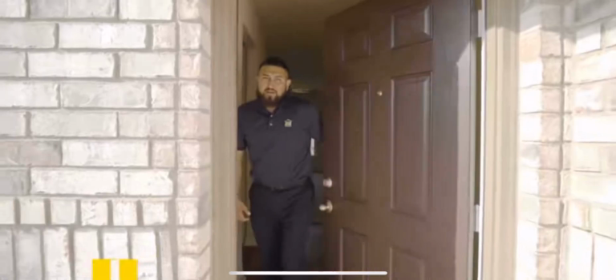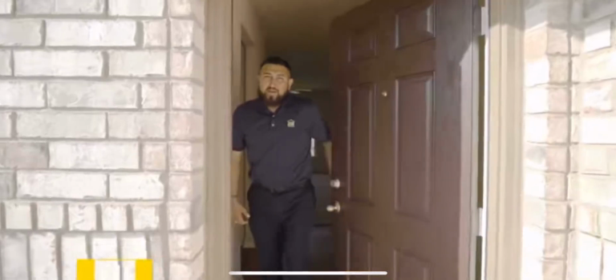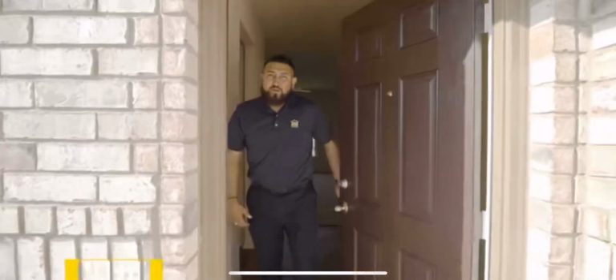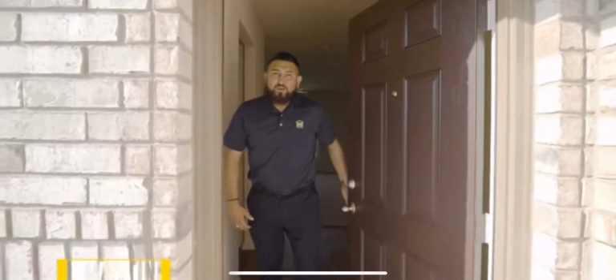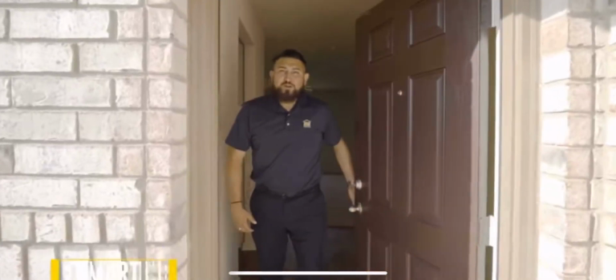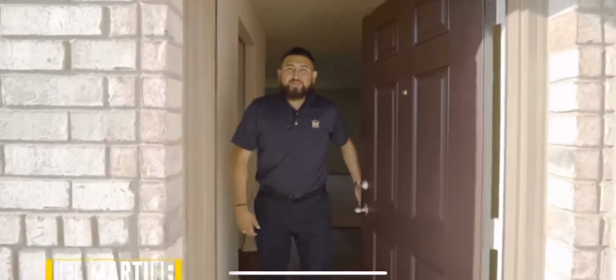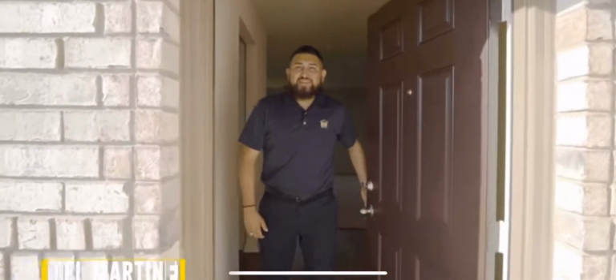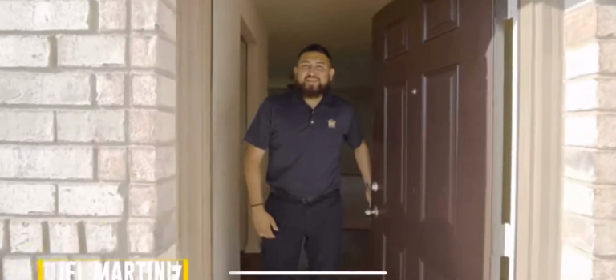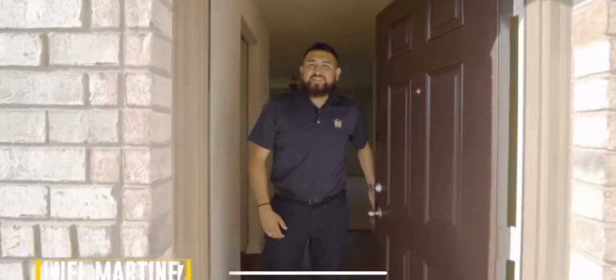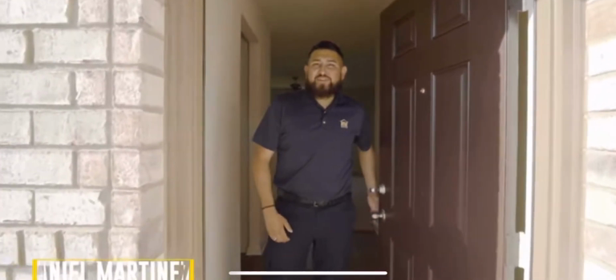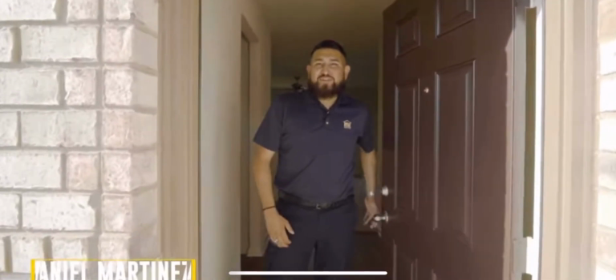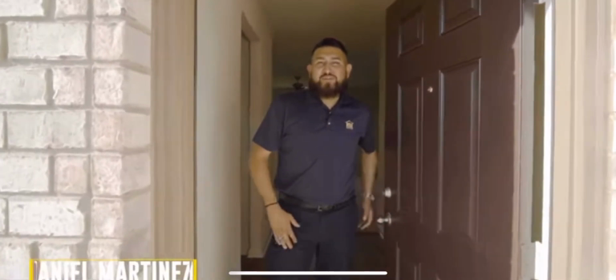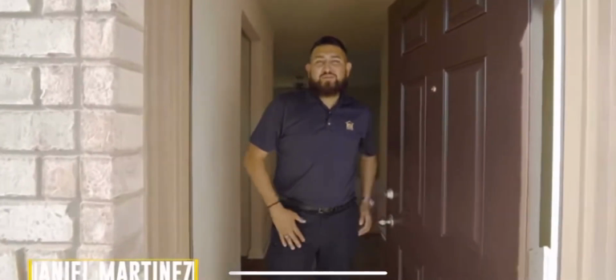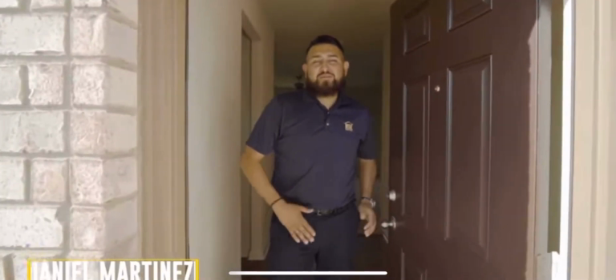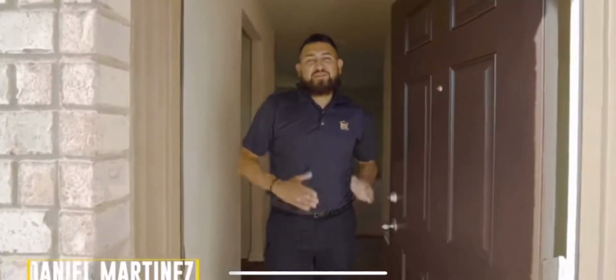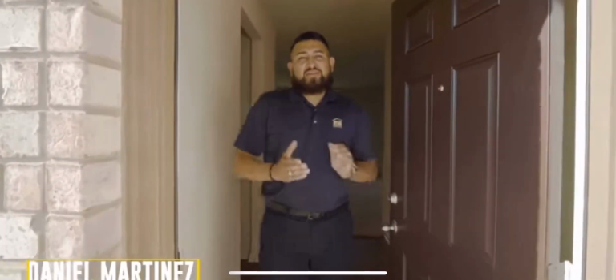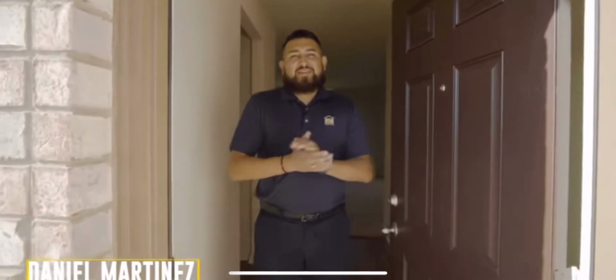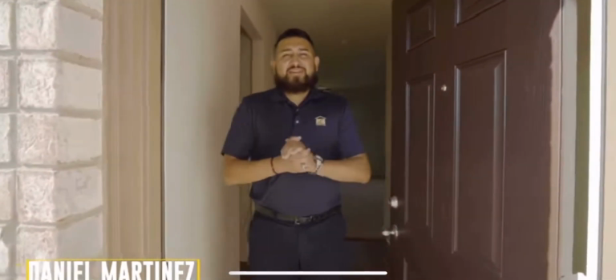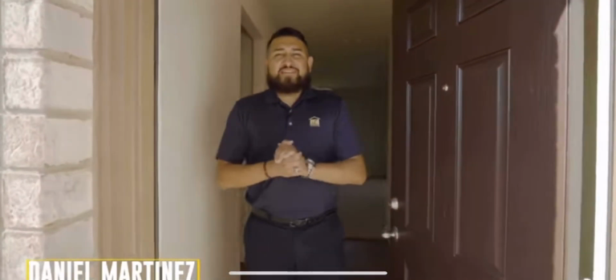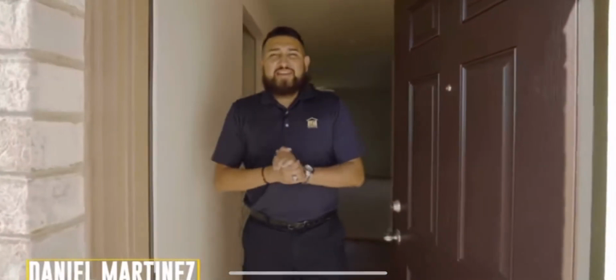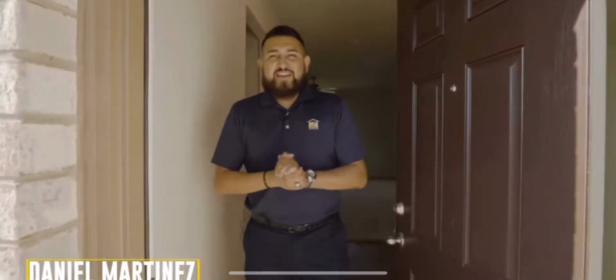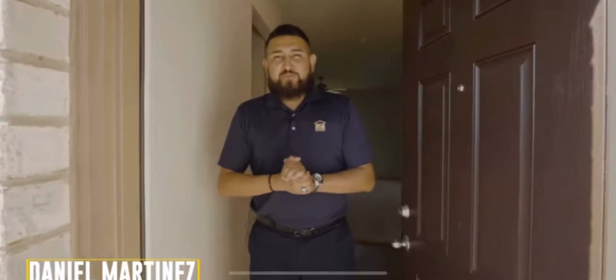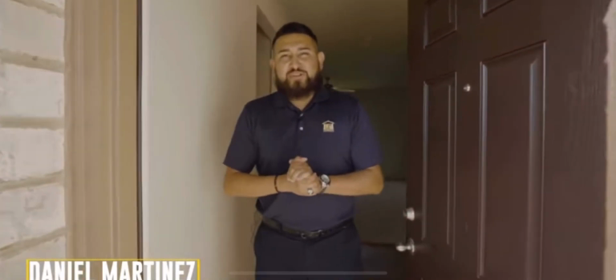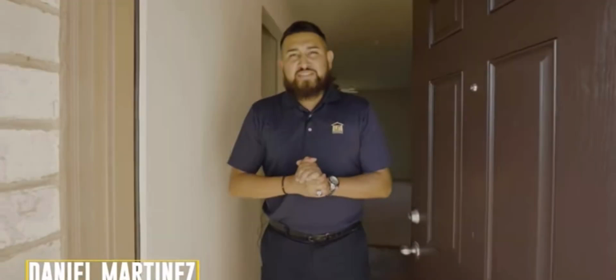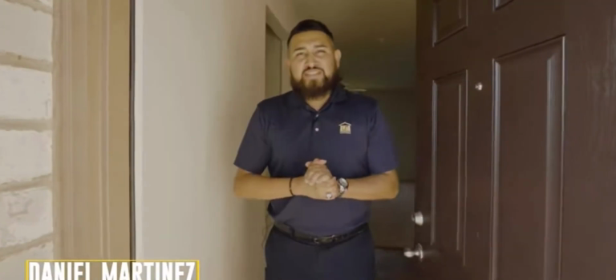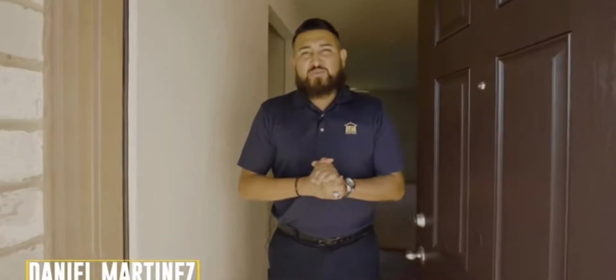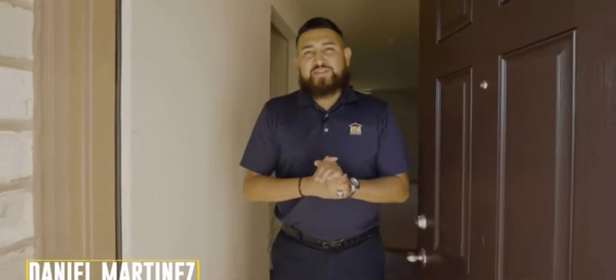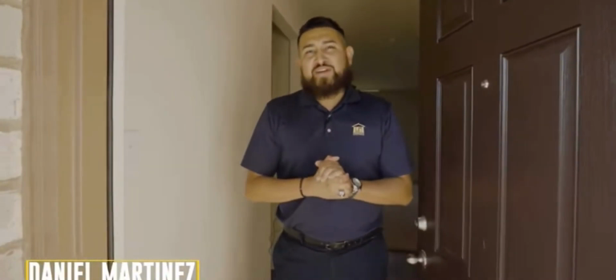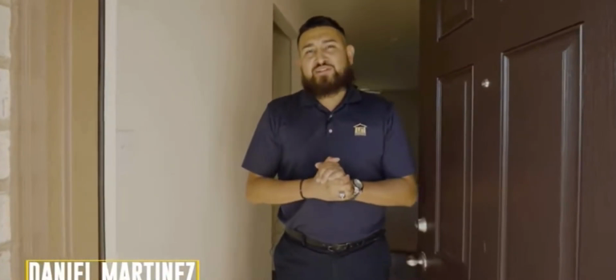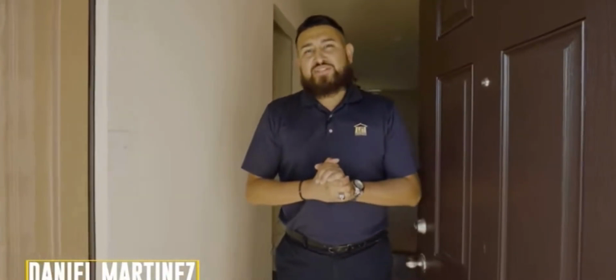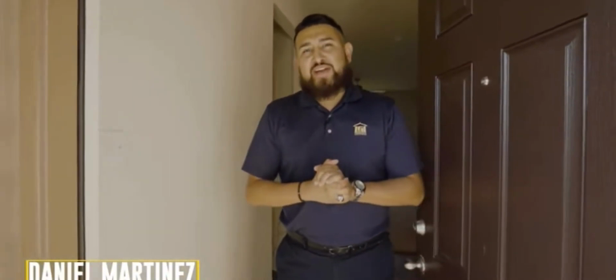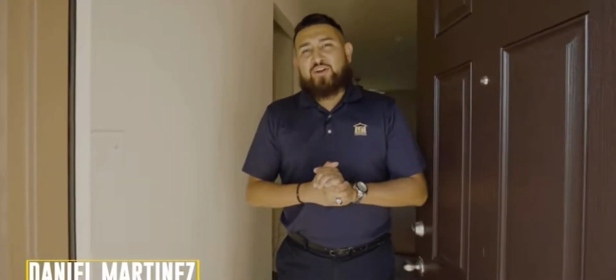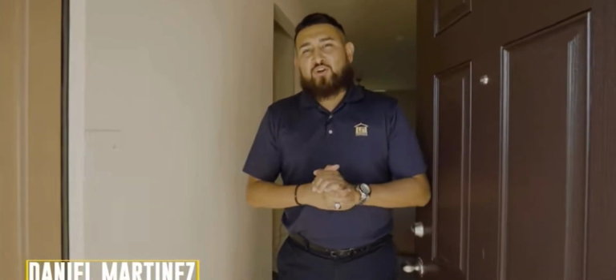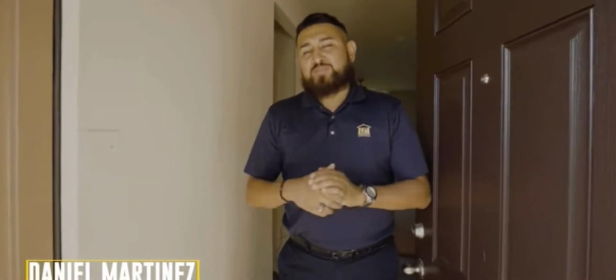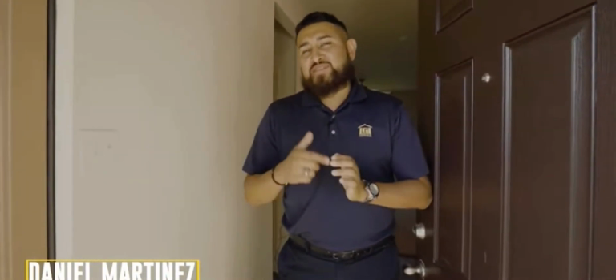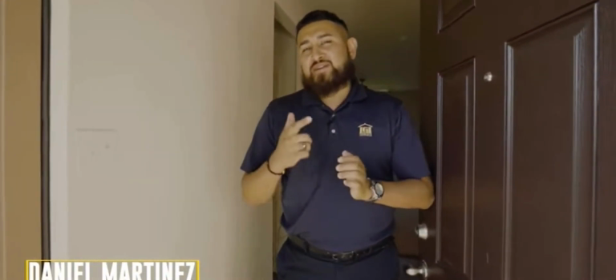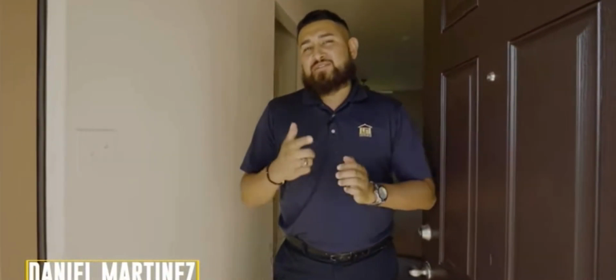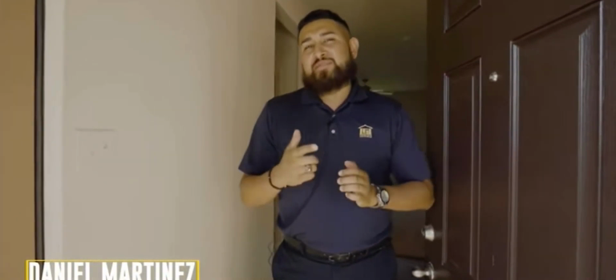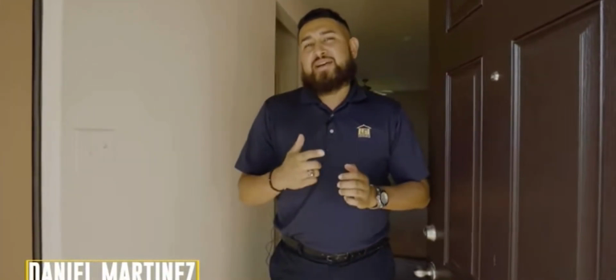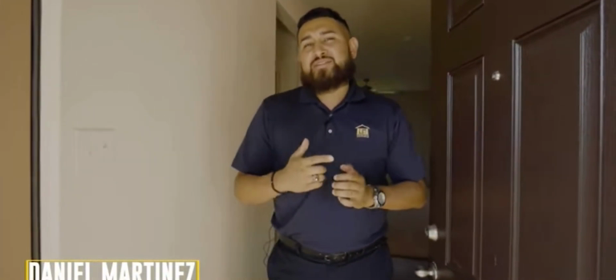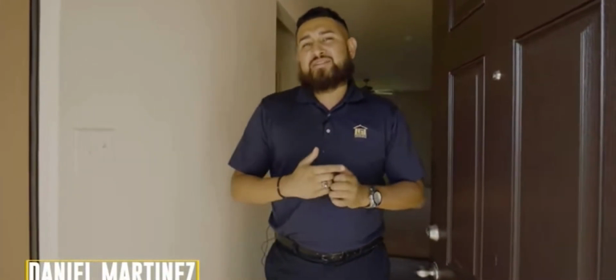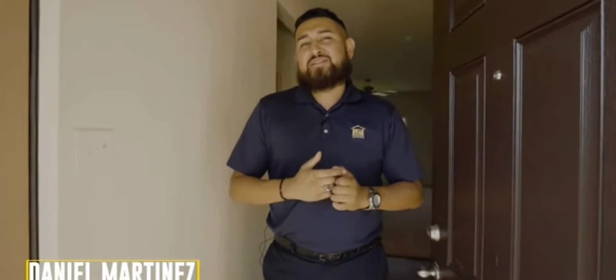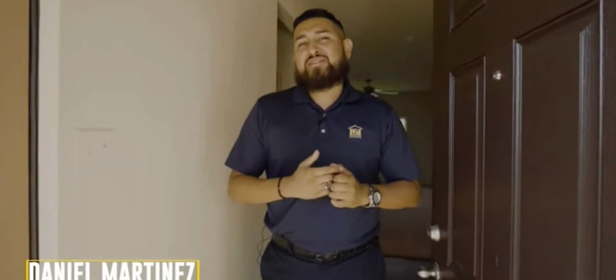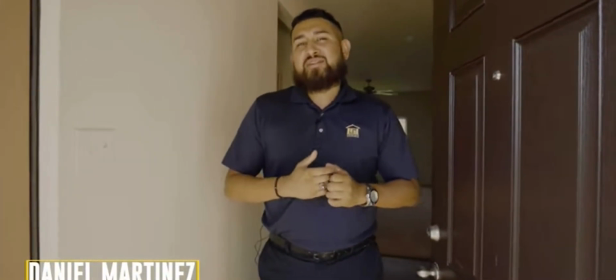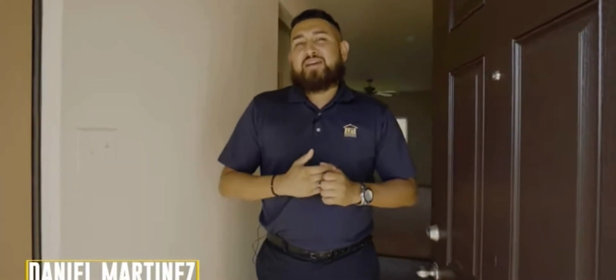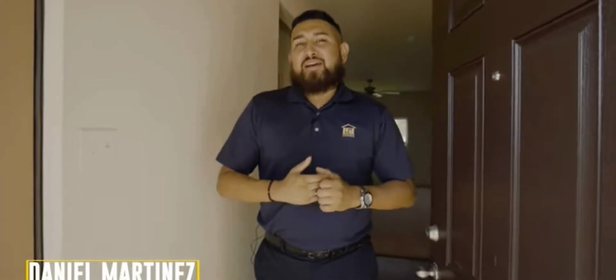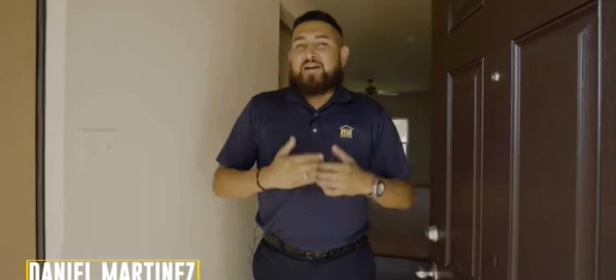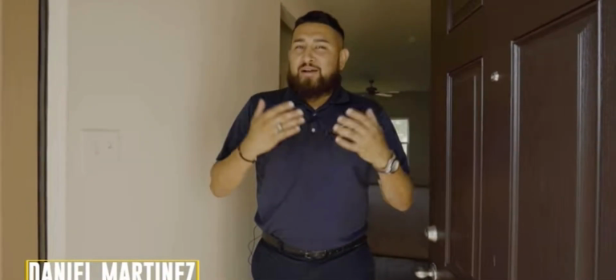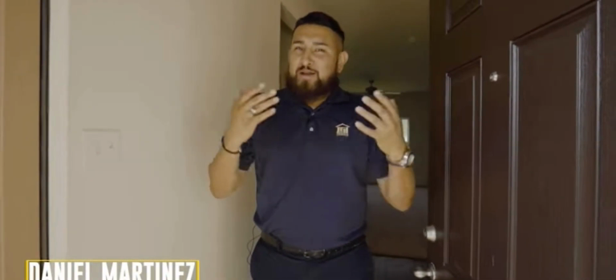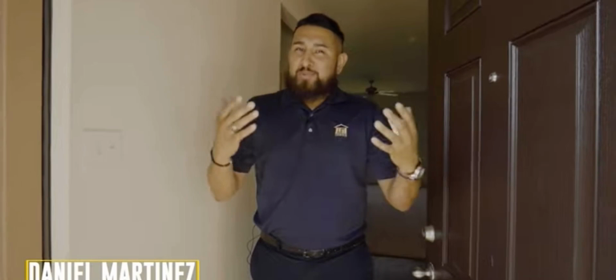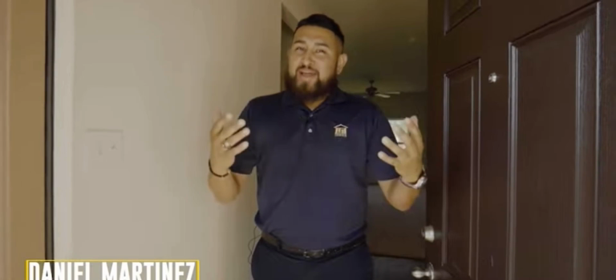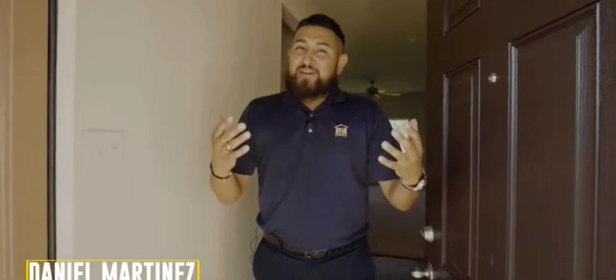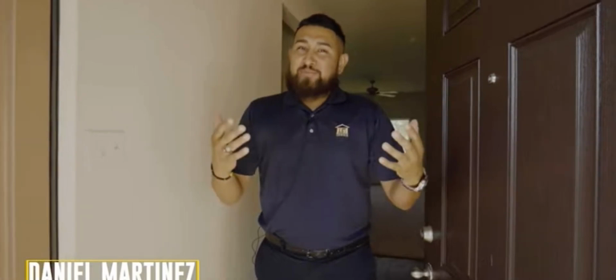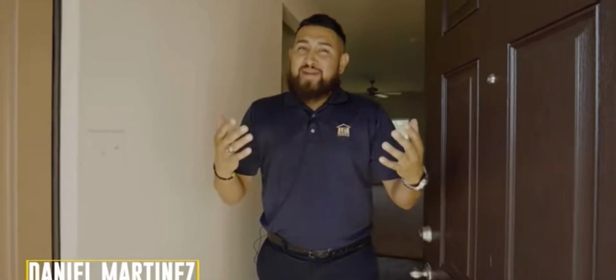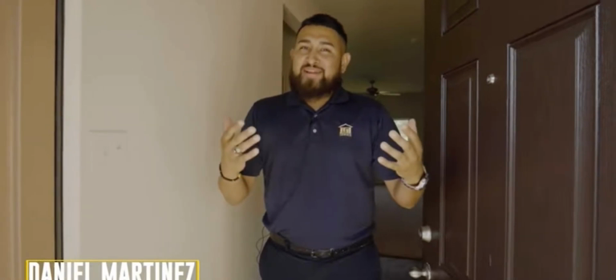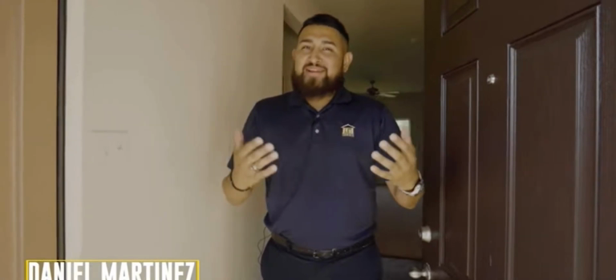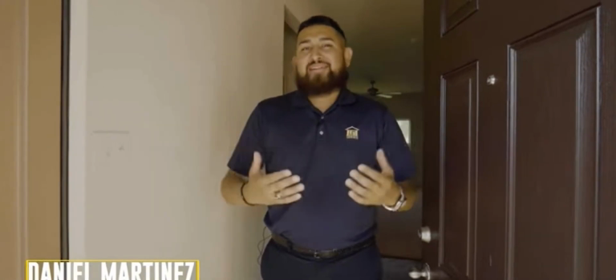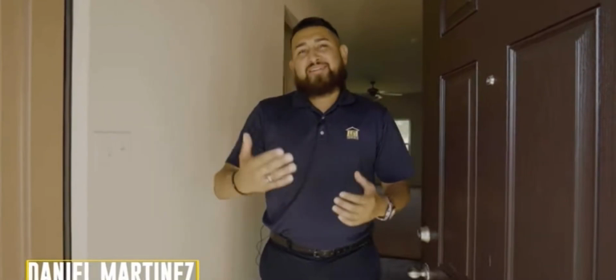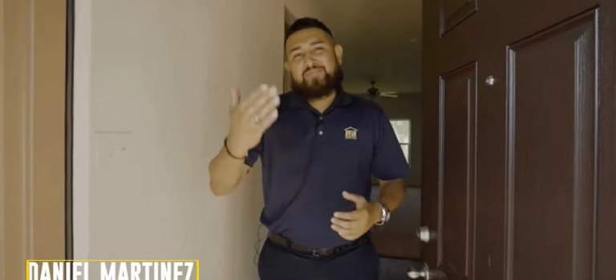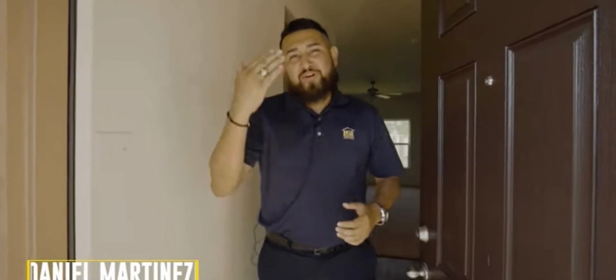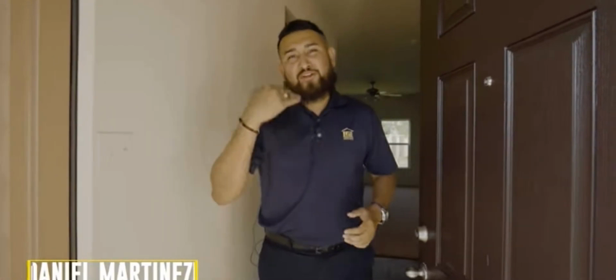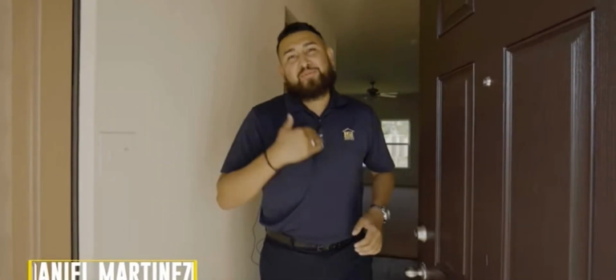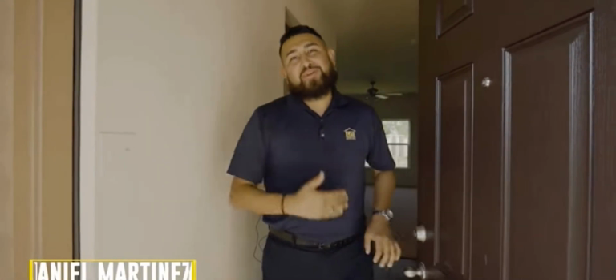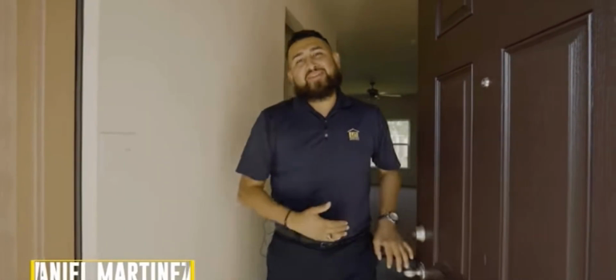Hey, welcome to San Antonio. This is Daniel Martinez with LGI Homes Sales Master. I'm glad you made it. Follow me.